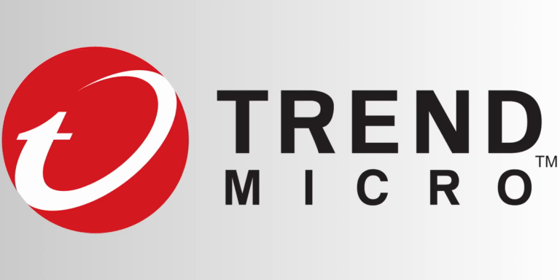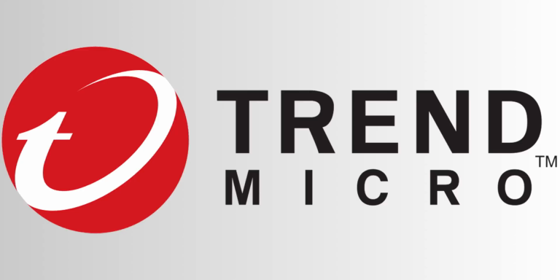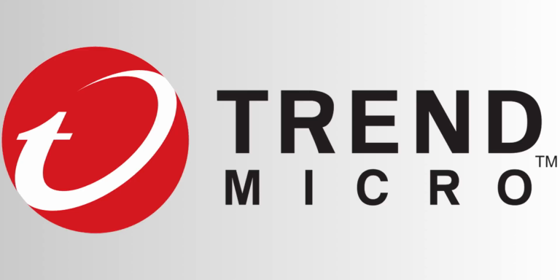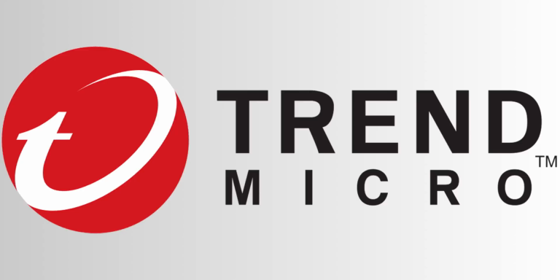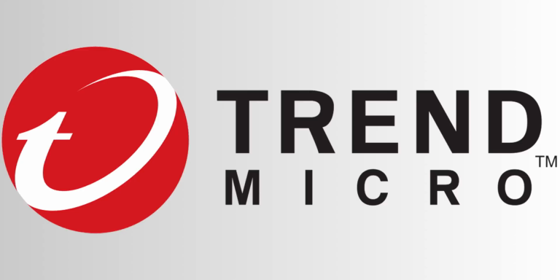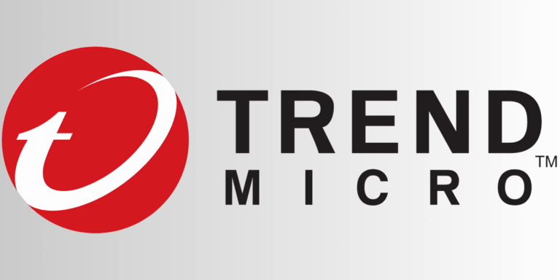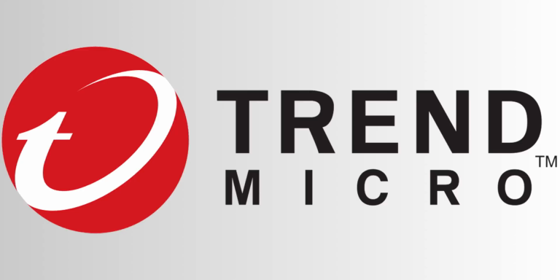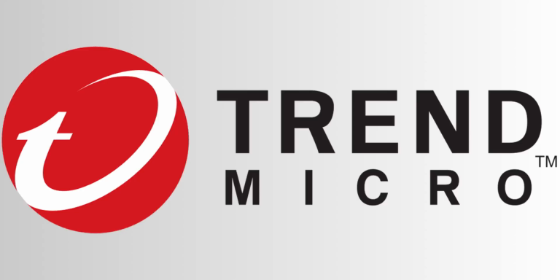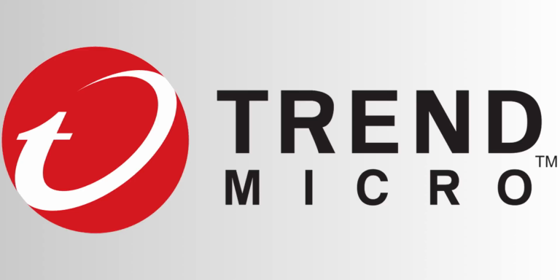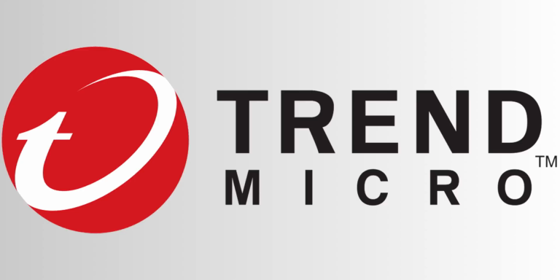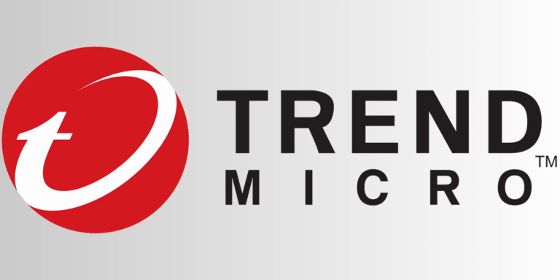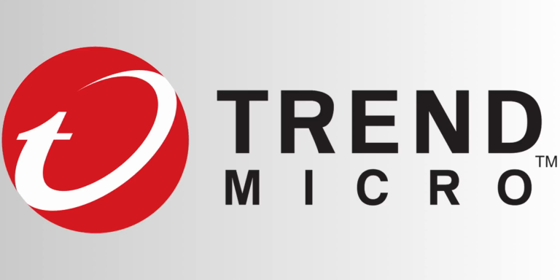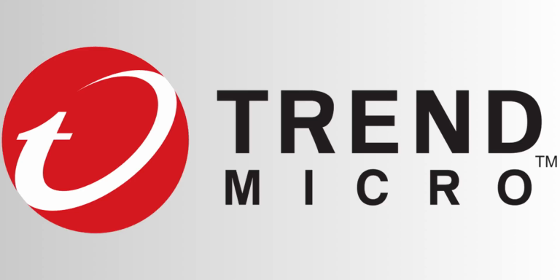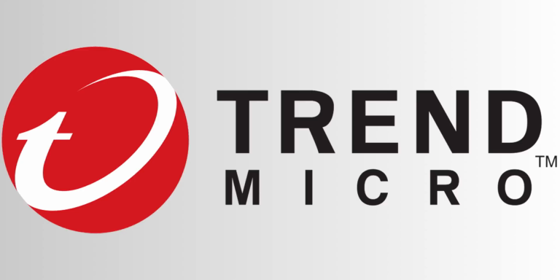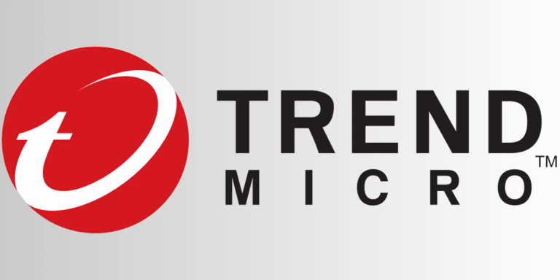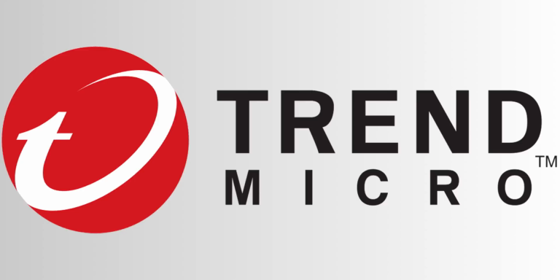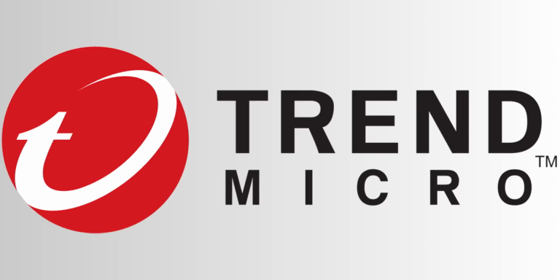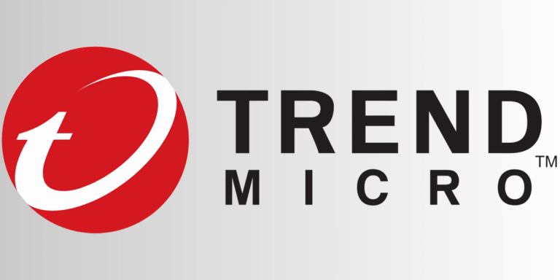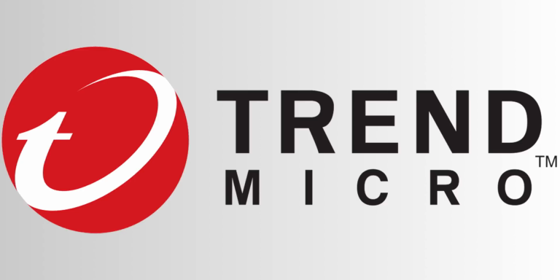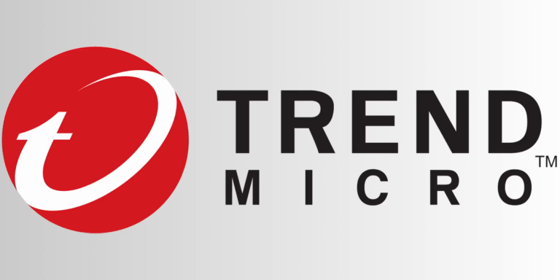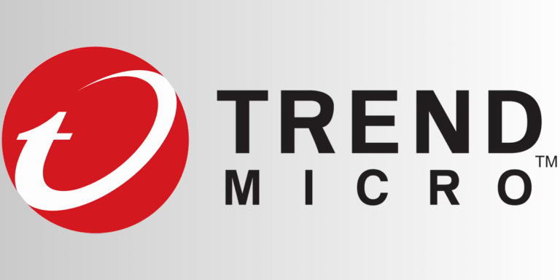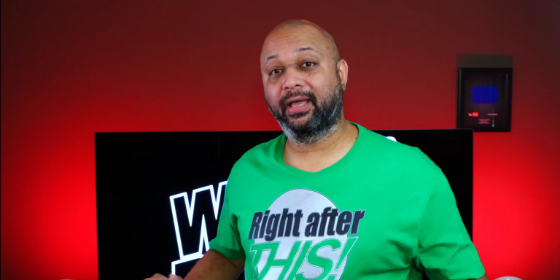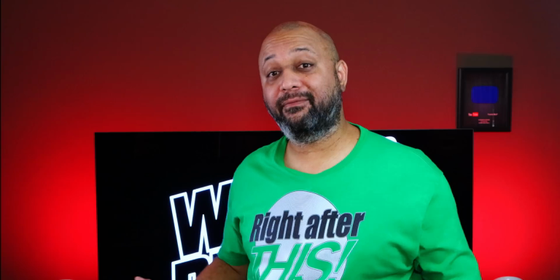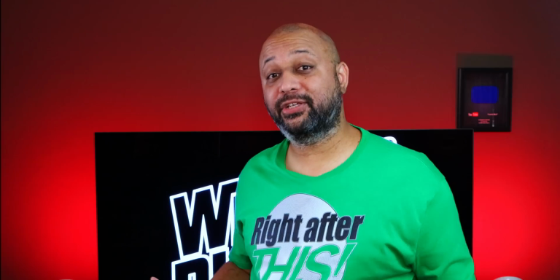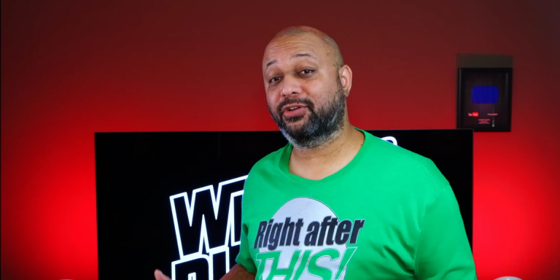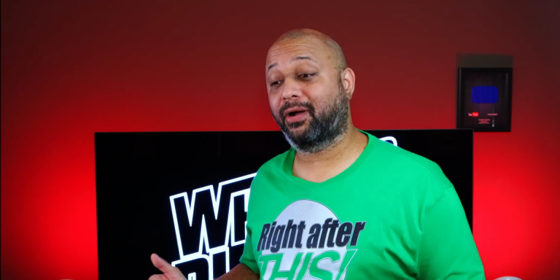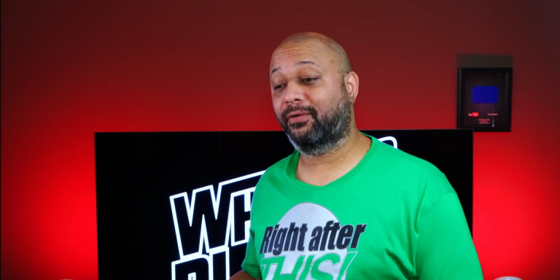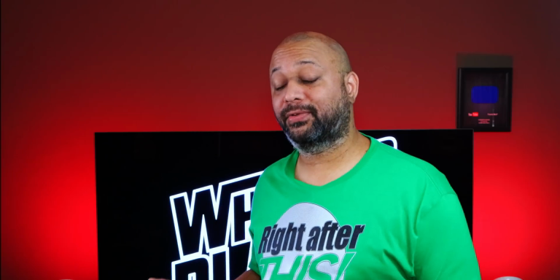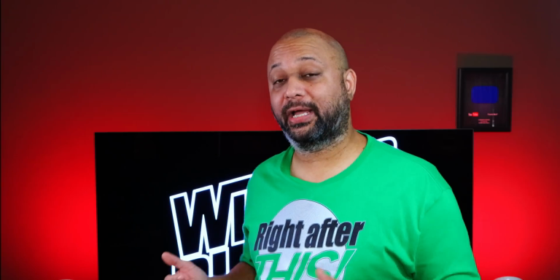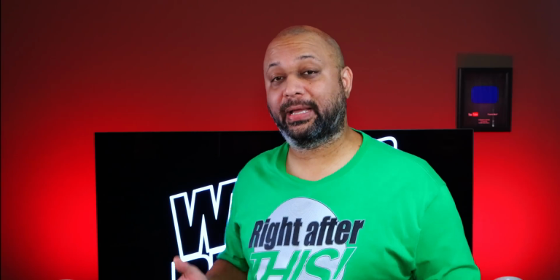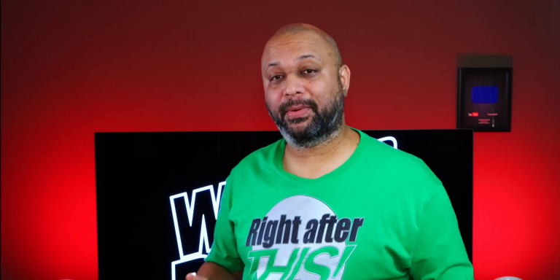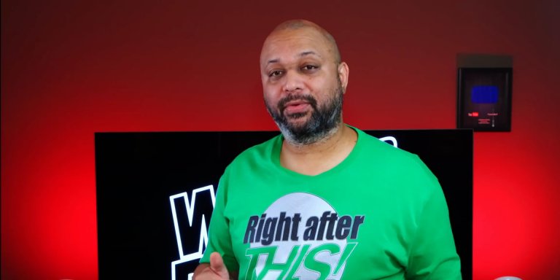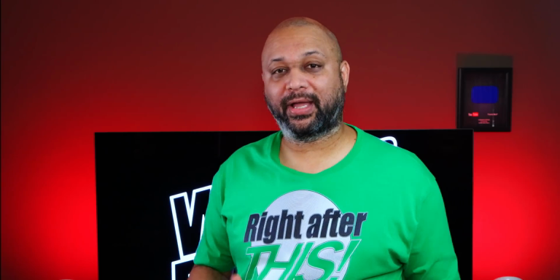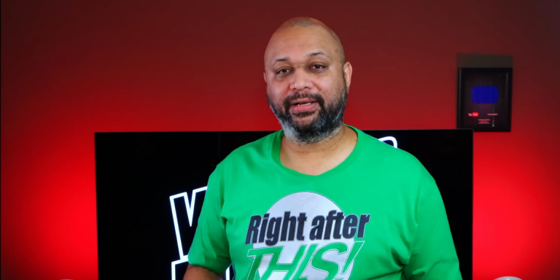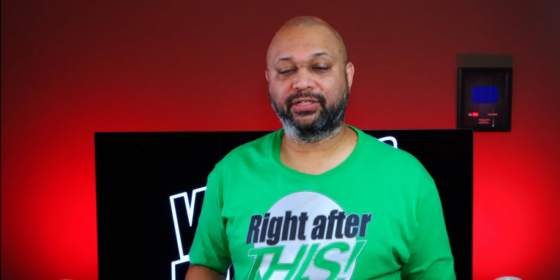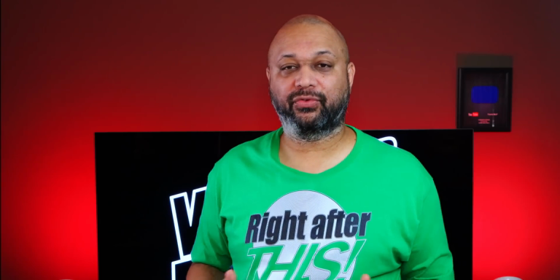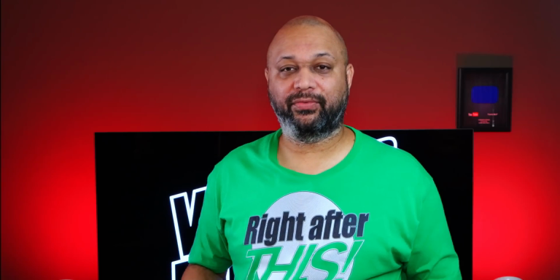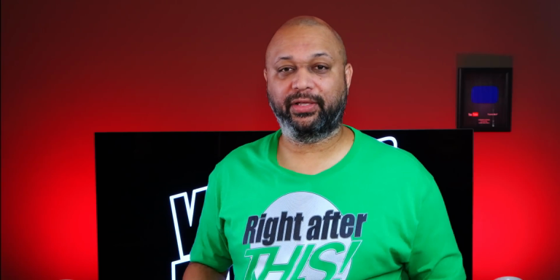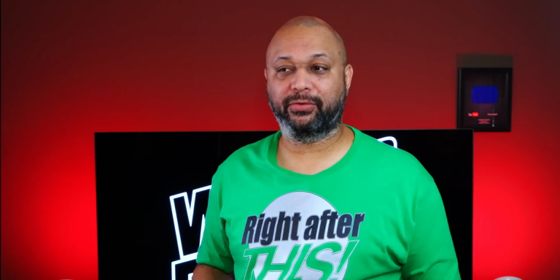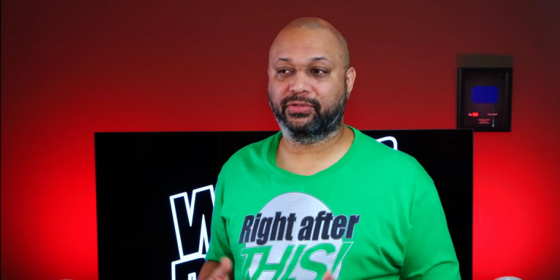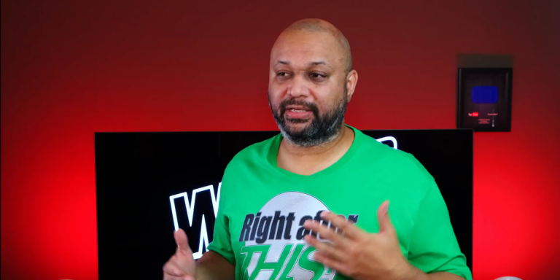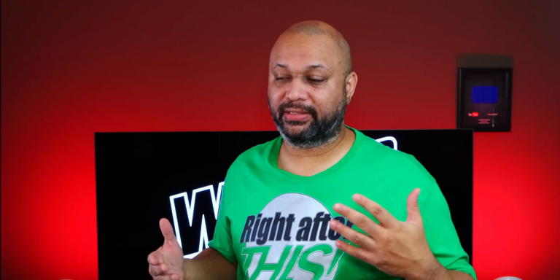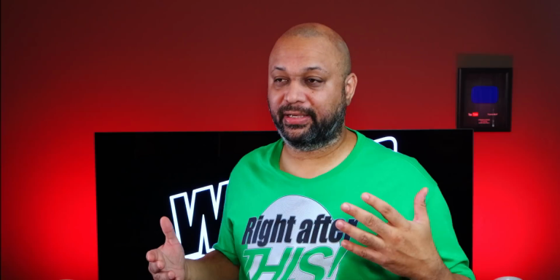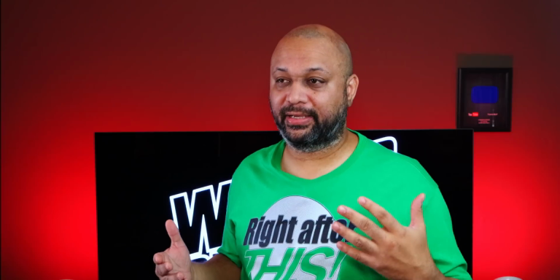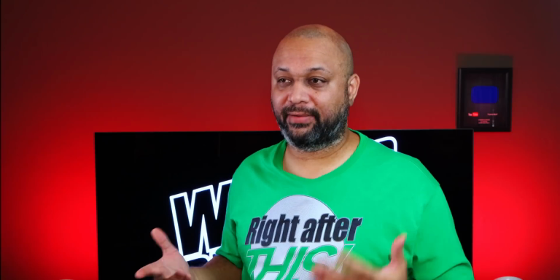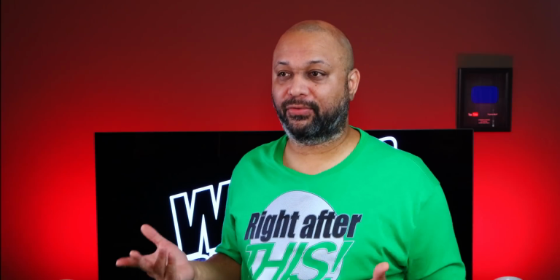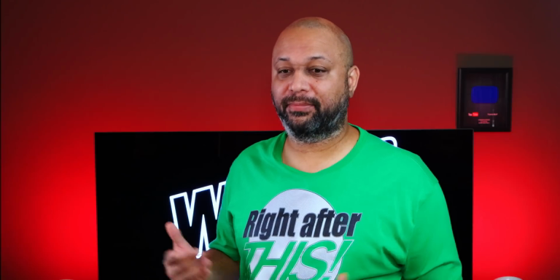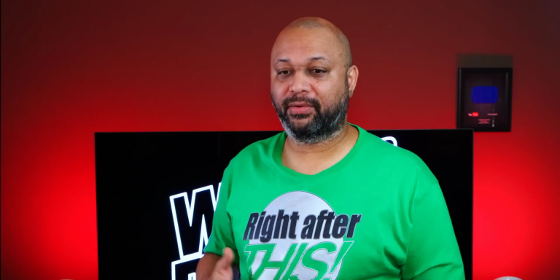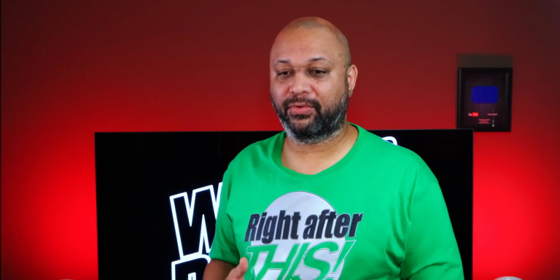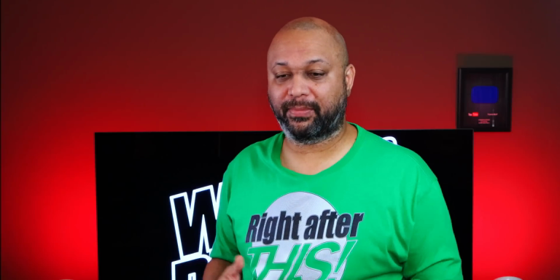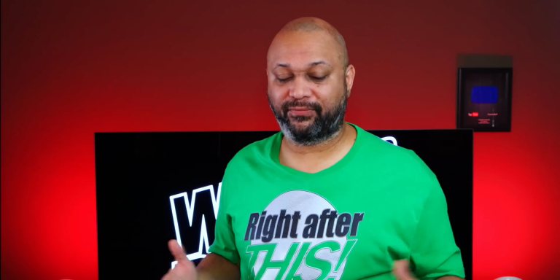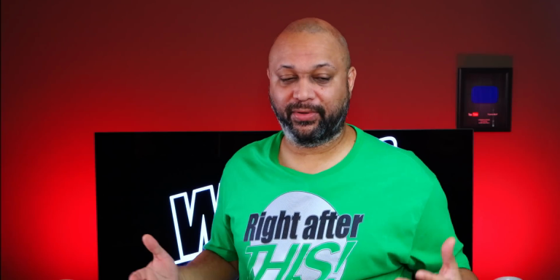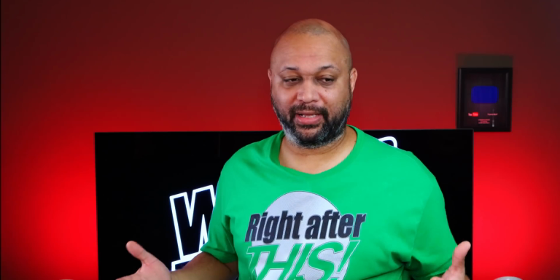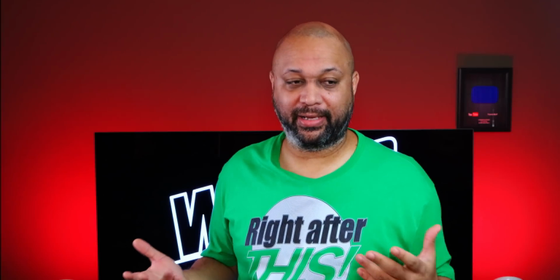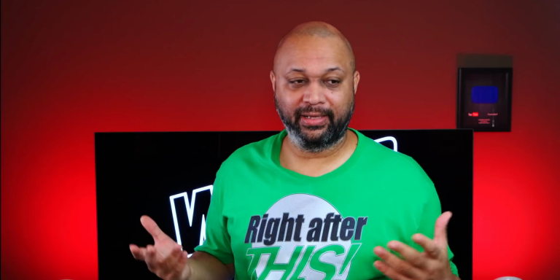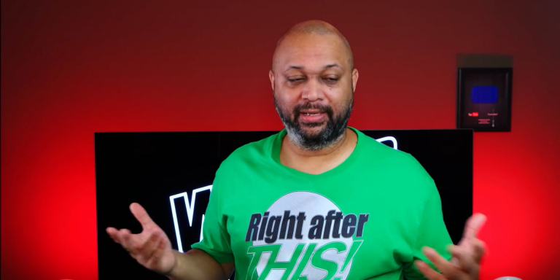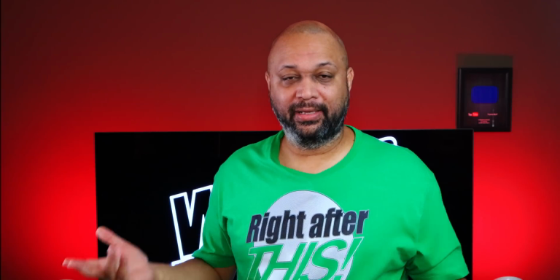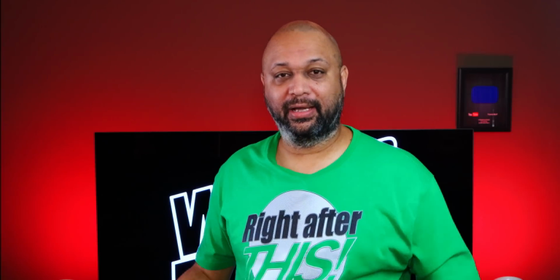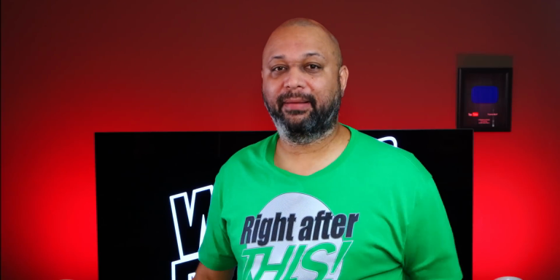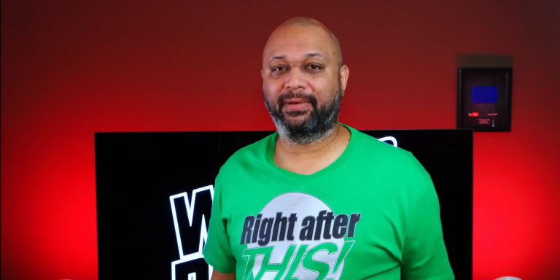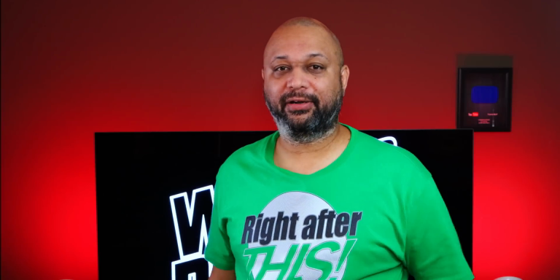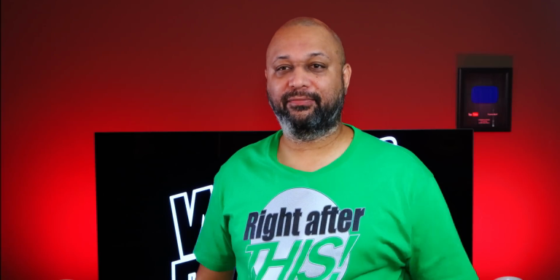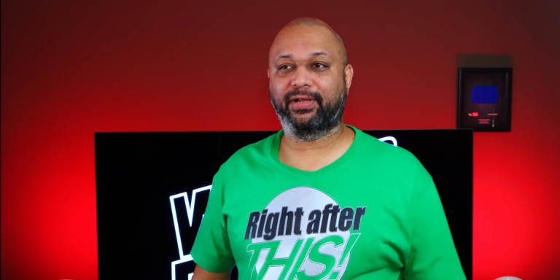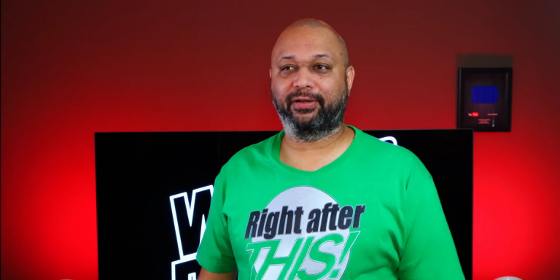This video is sponsored by Trend Micro. Every so often I come up with ideas for videos that, after I'm done with them, I feel like I've made a good video.